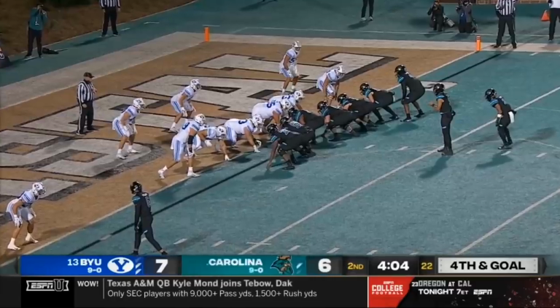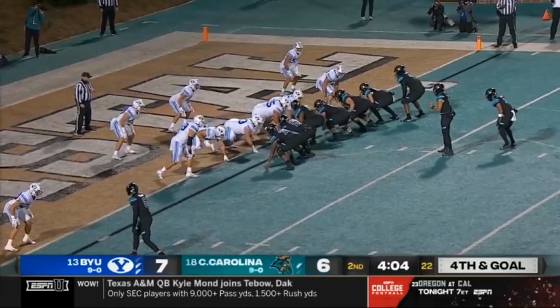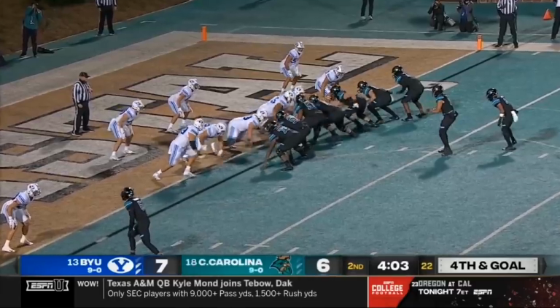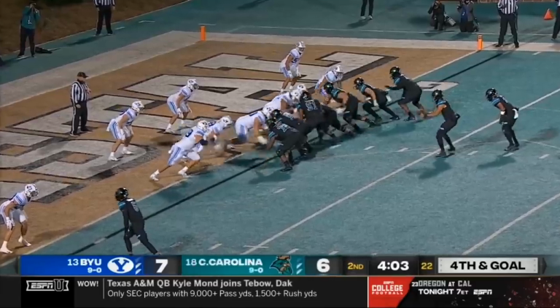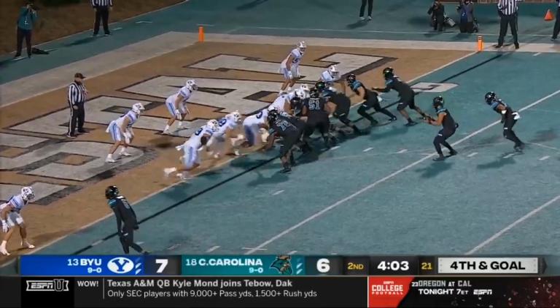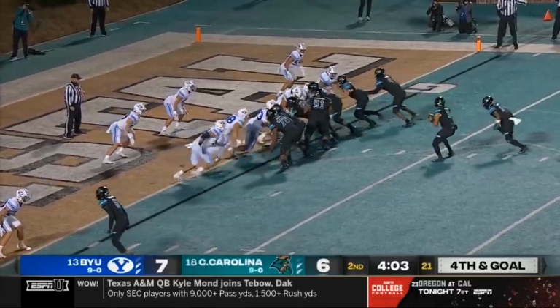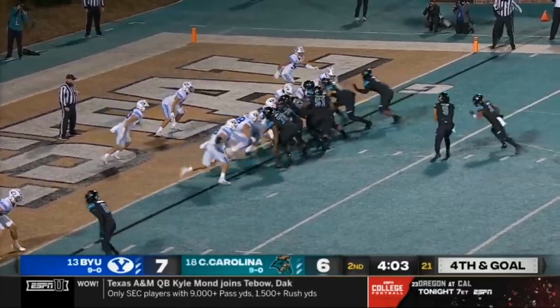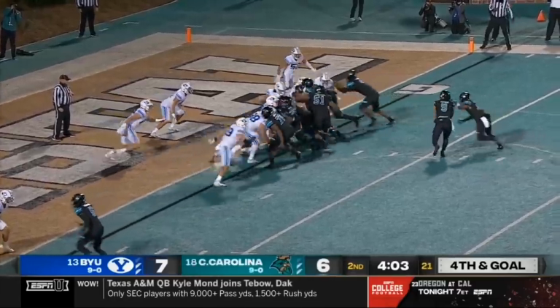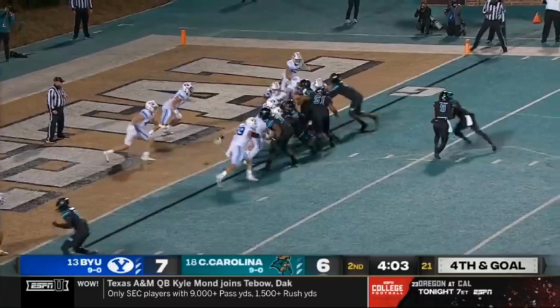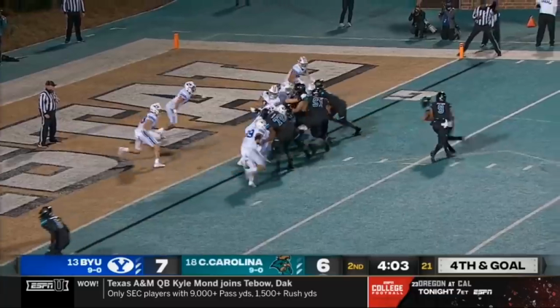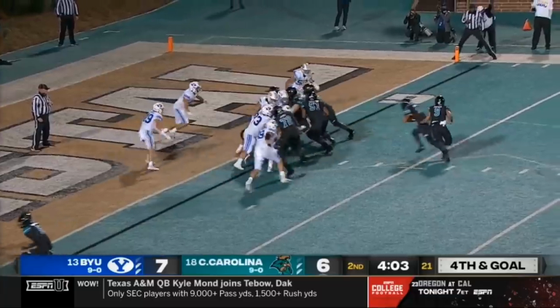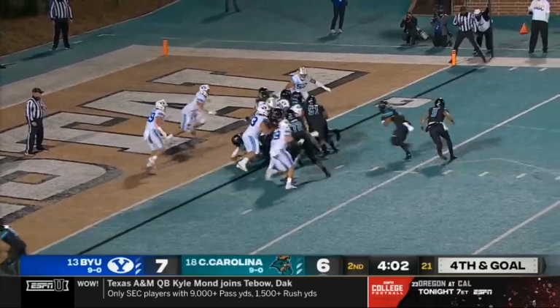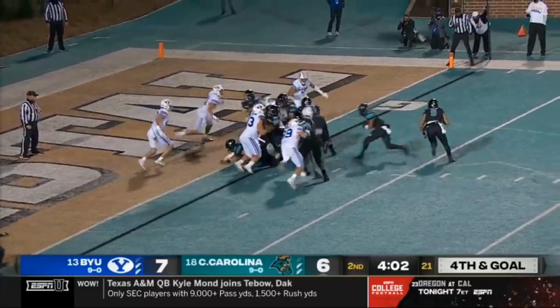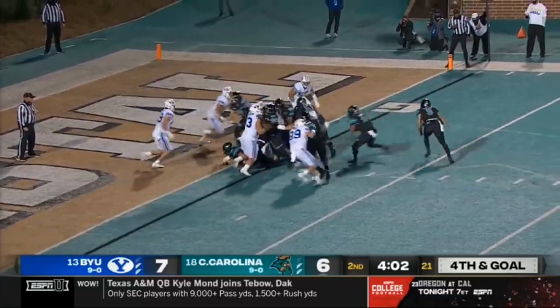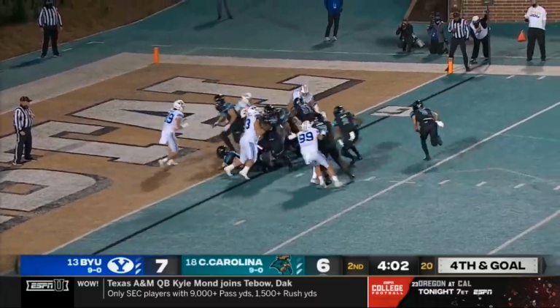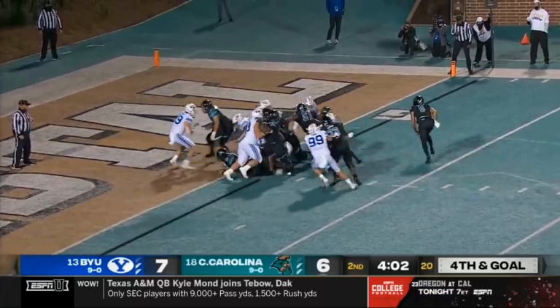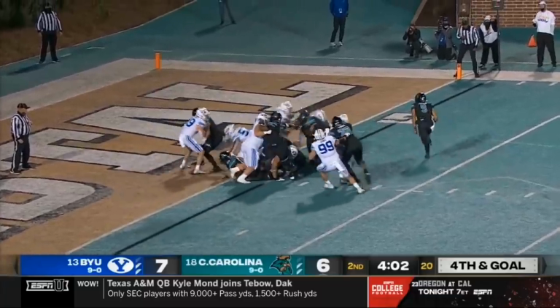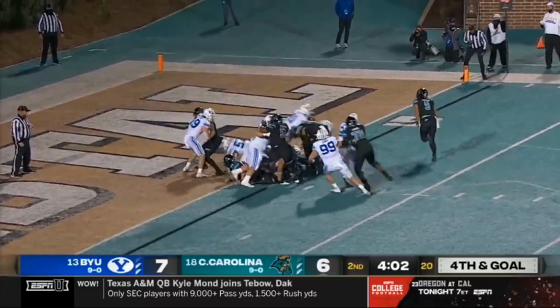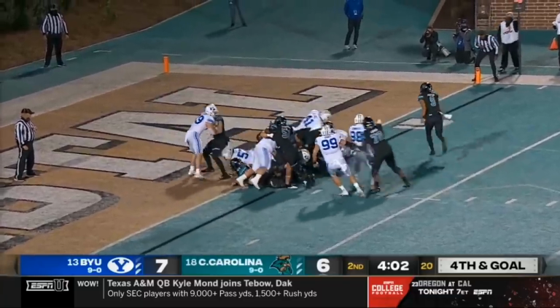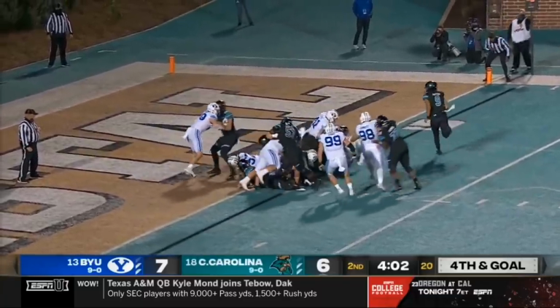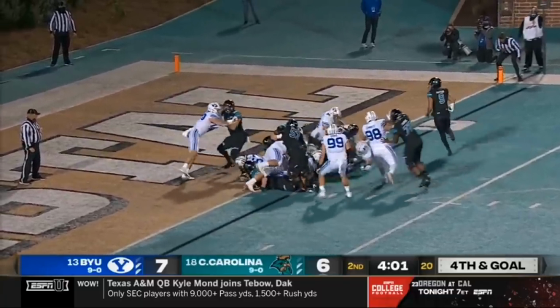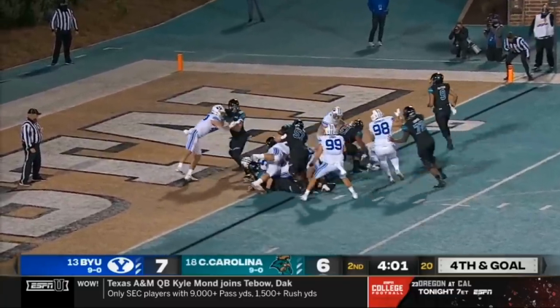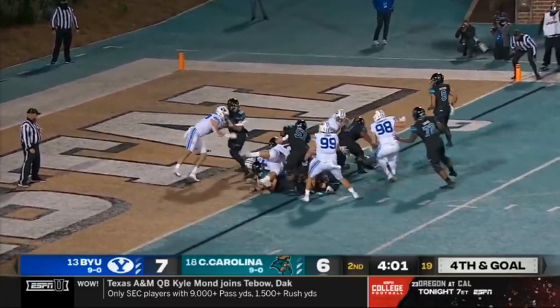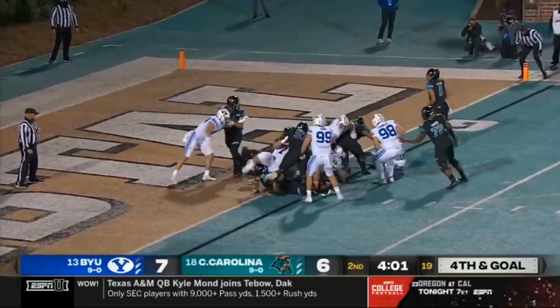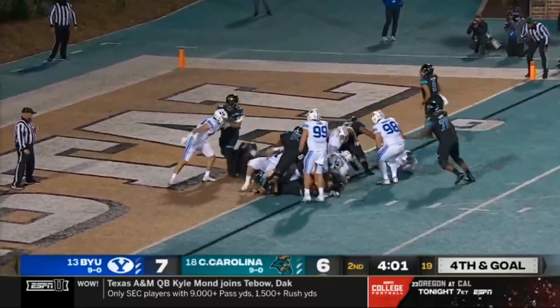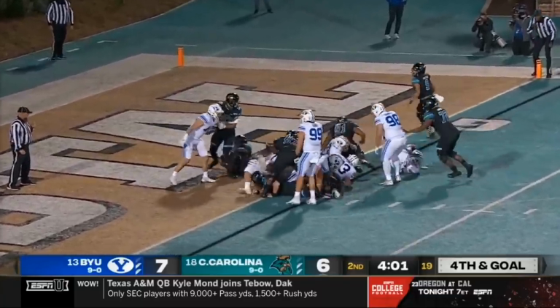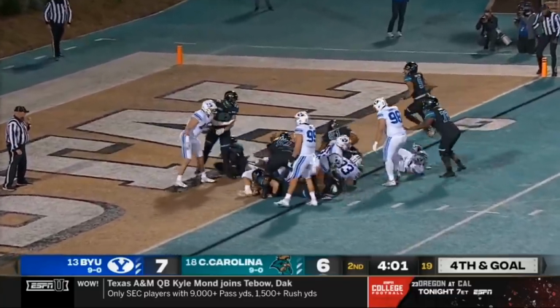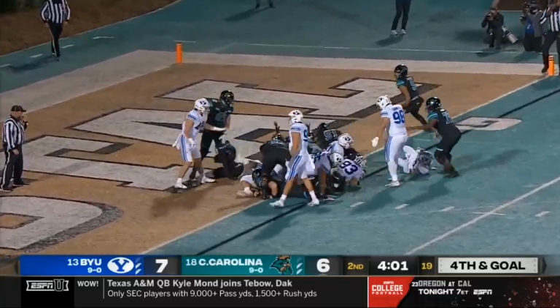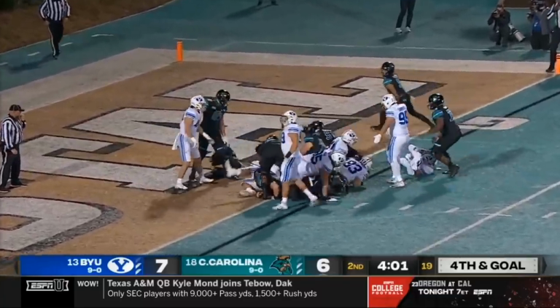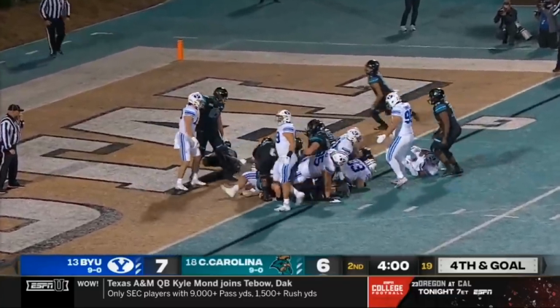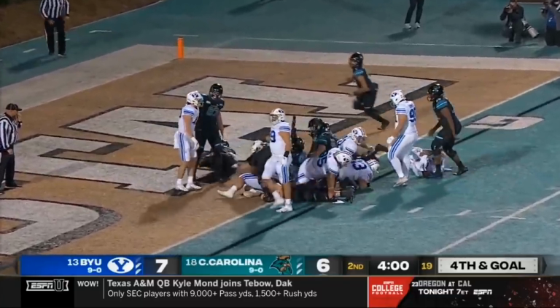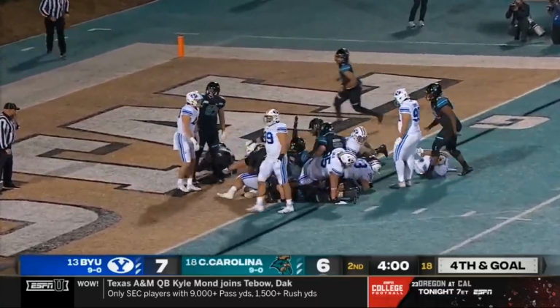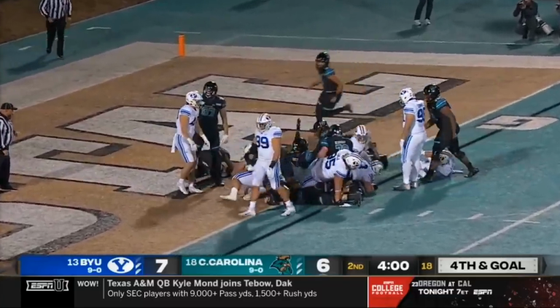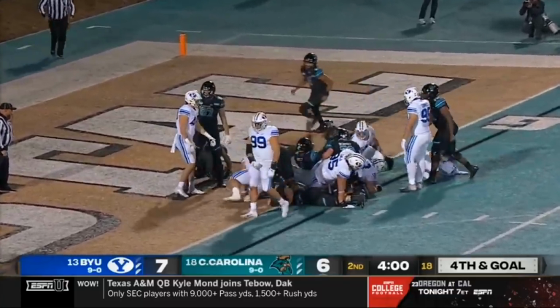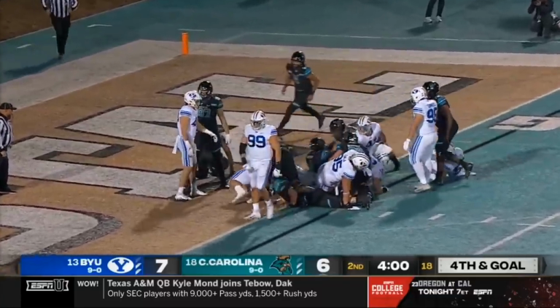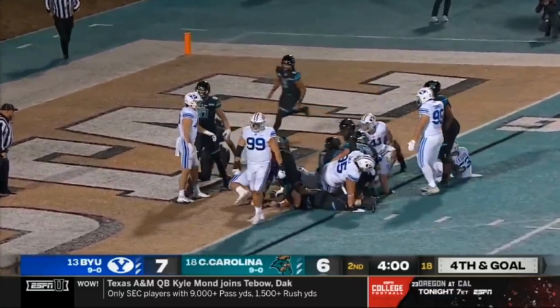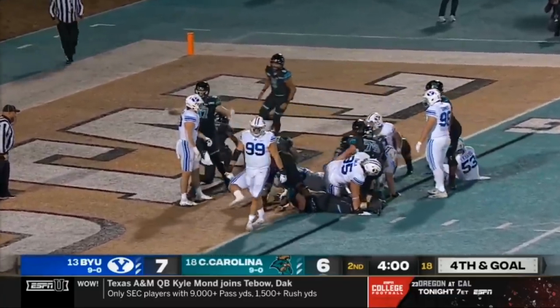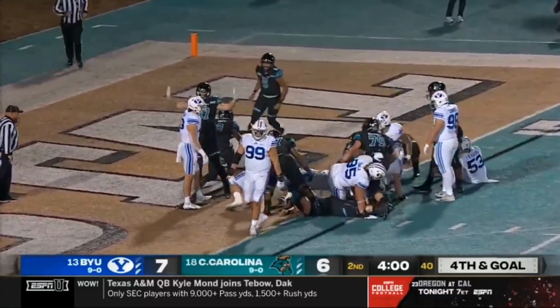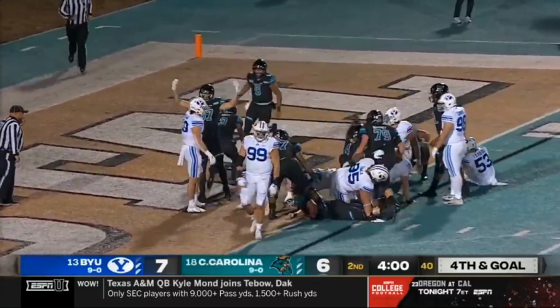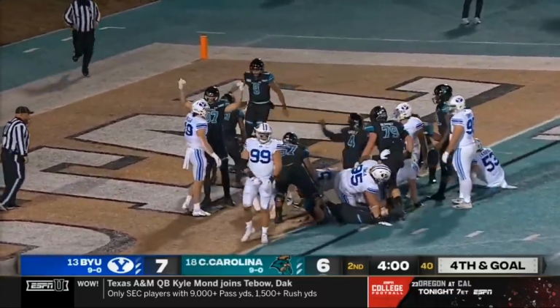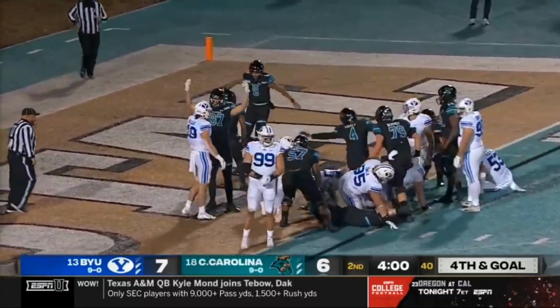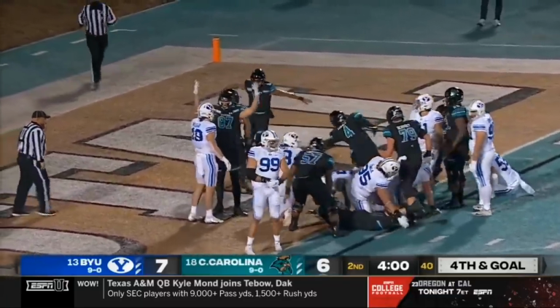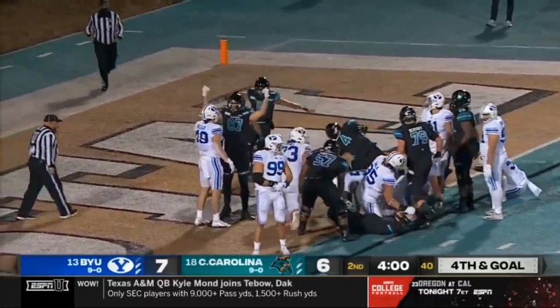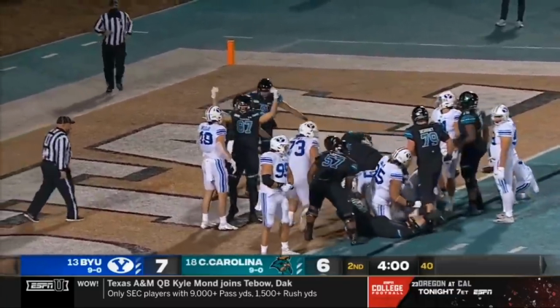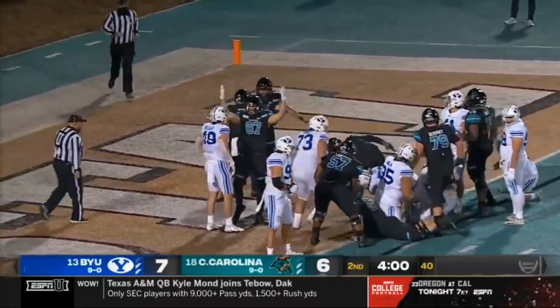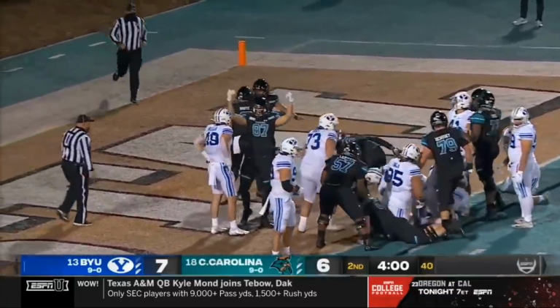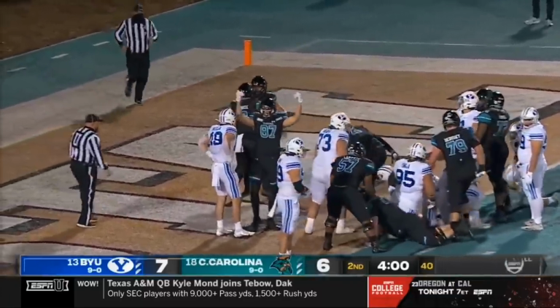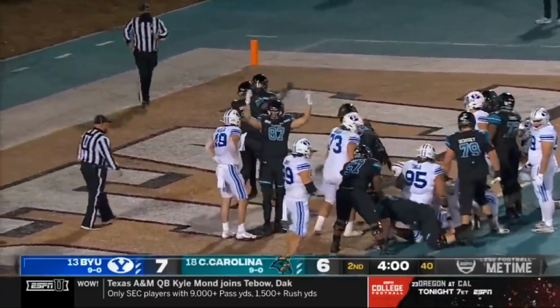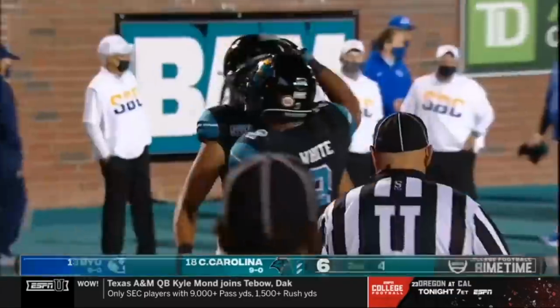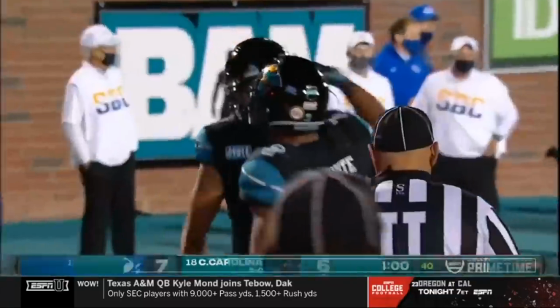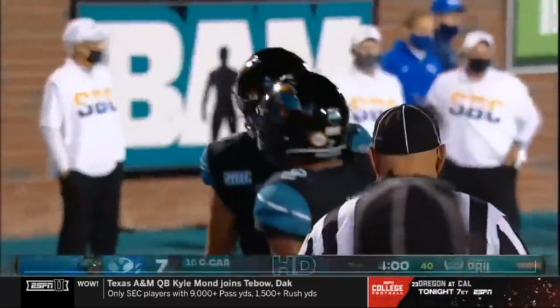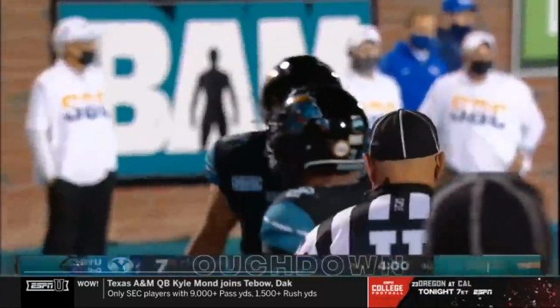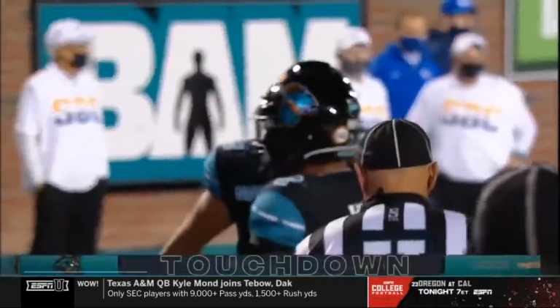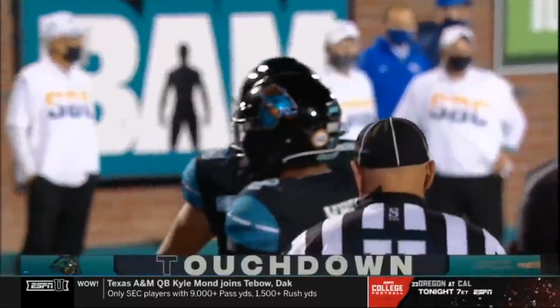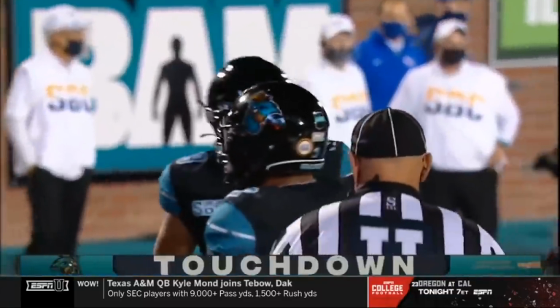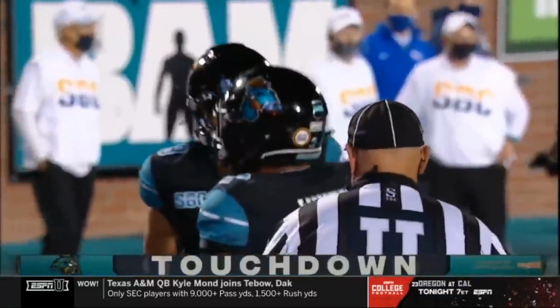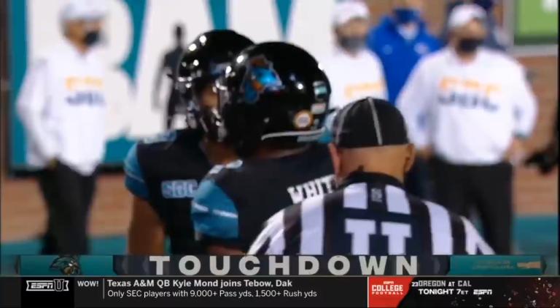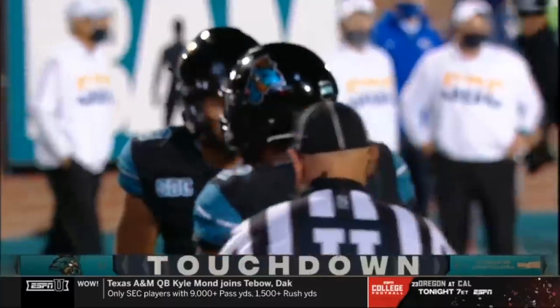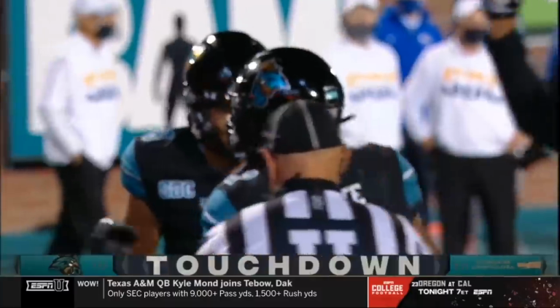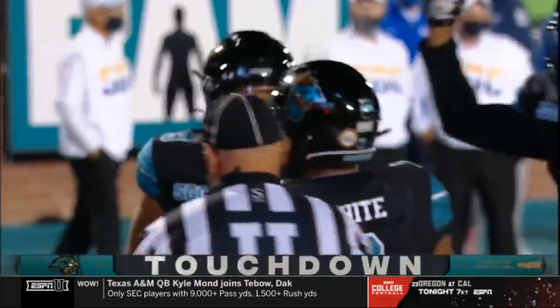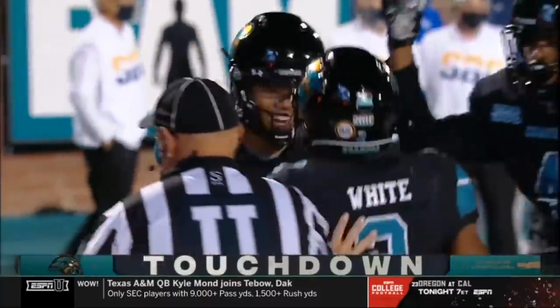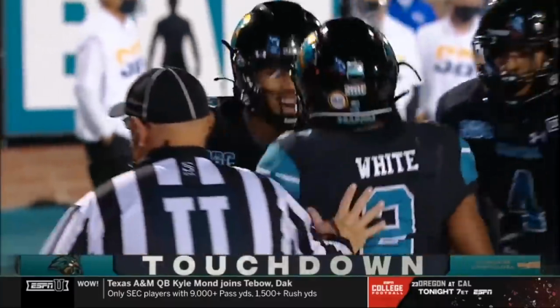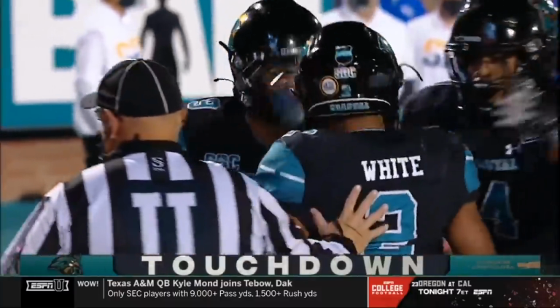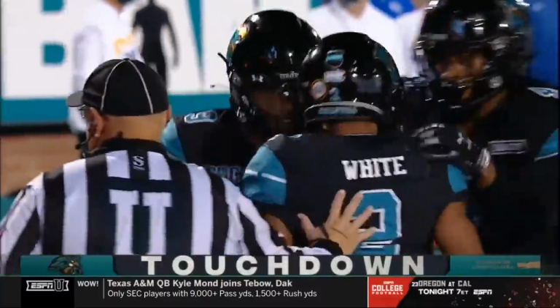McCall fakes the pitch and he slides in. Back Fred Payton. White dives across. Touchdown, Chanticleers.